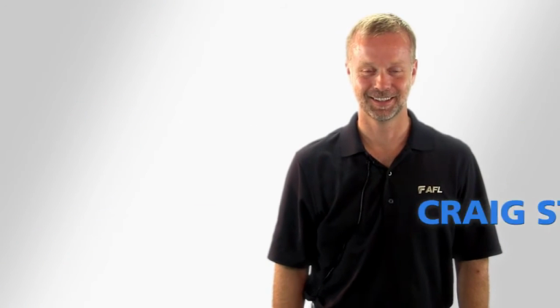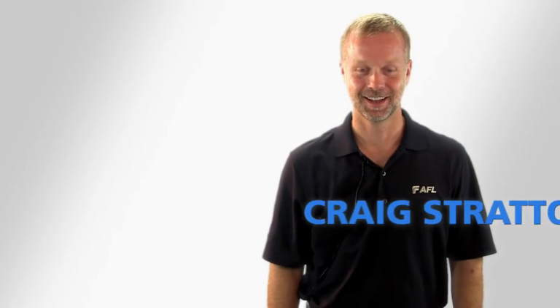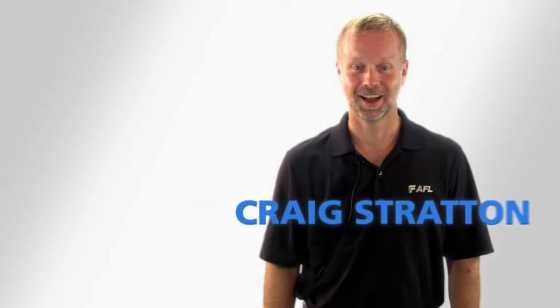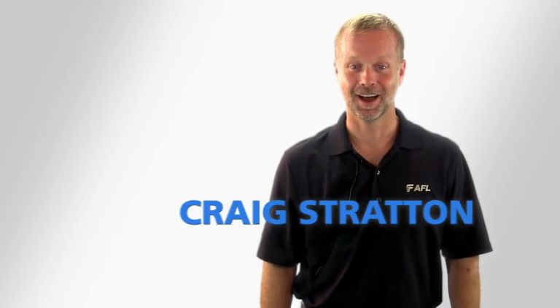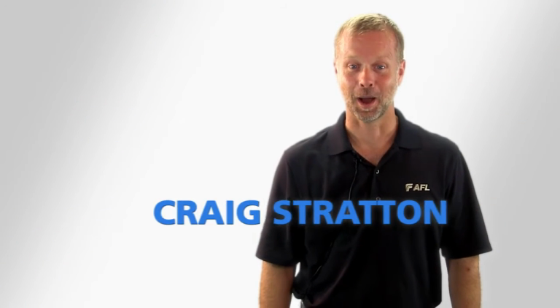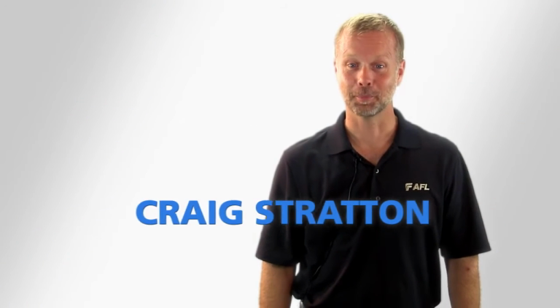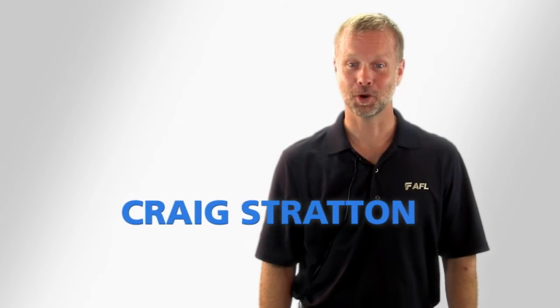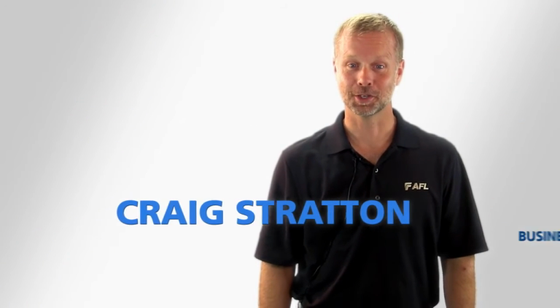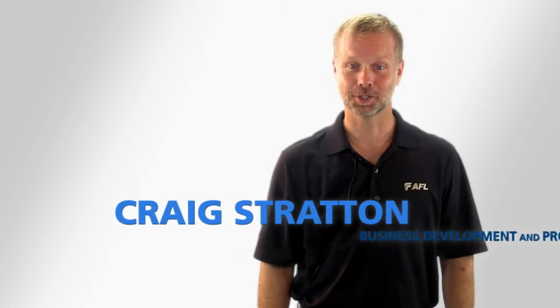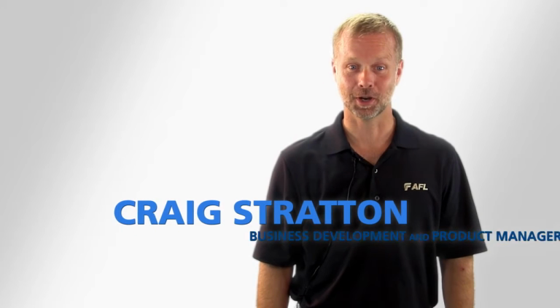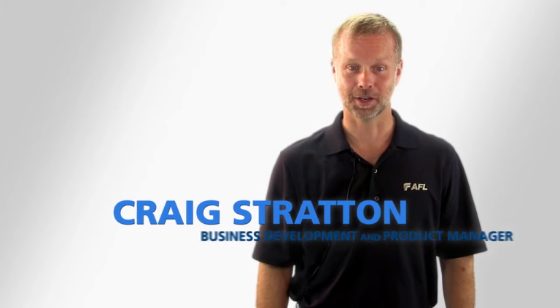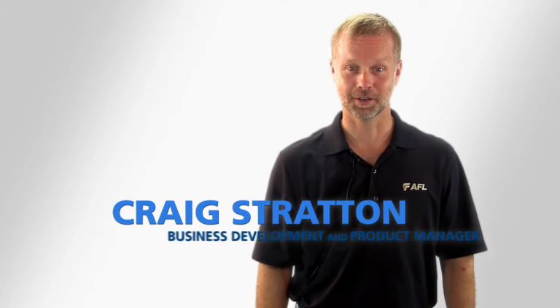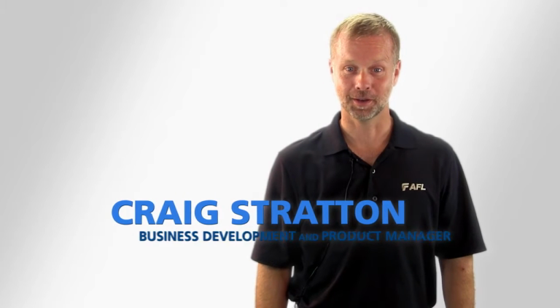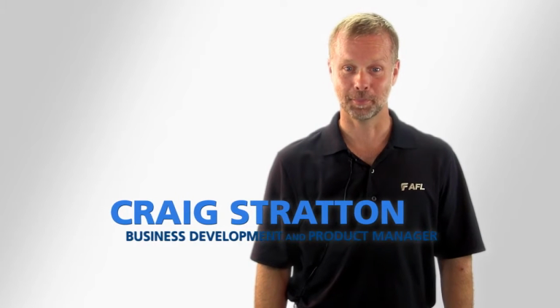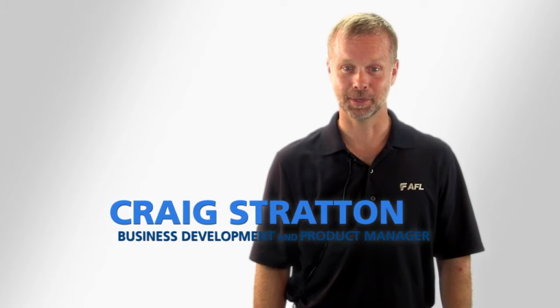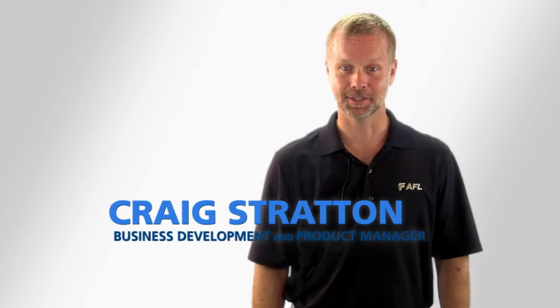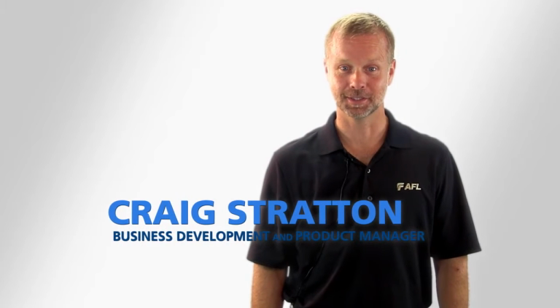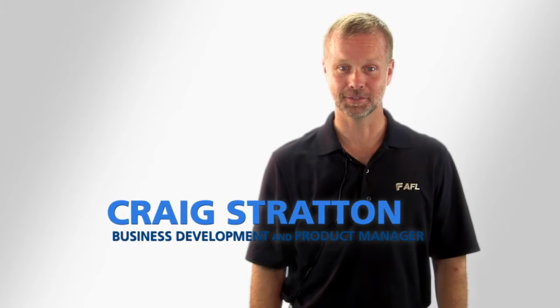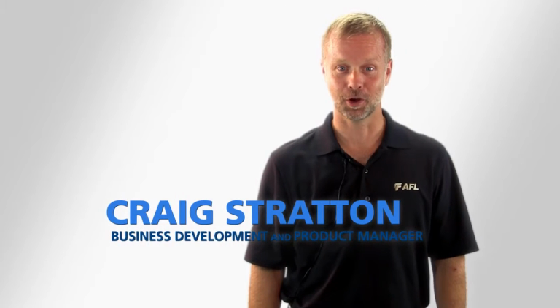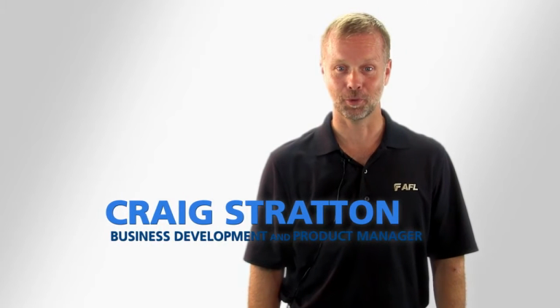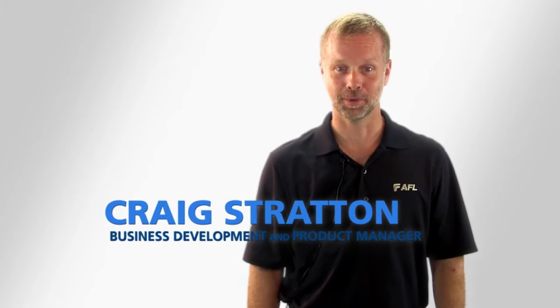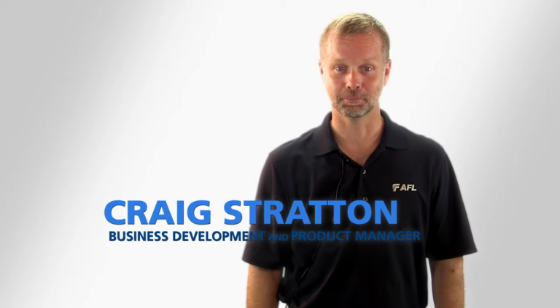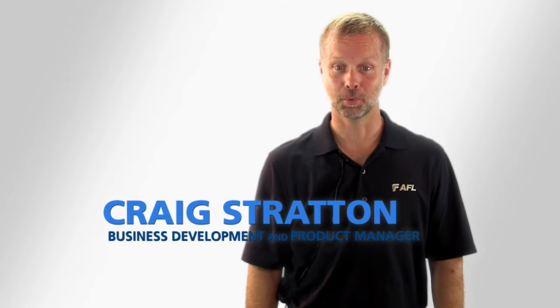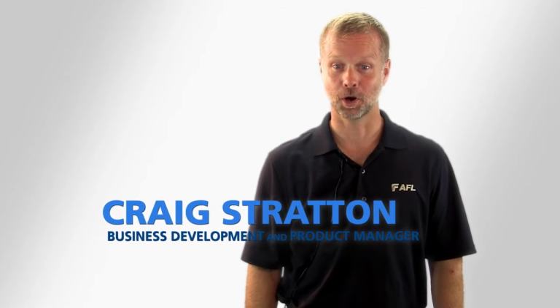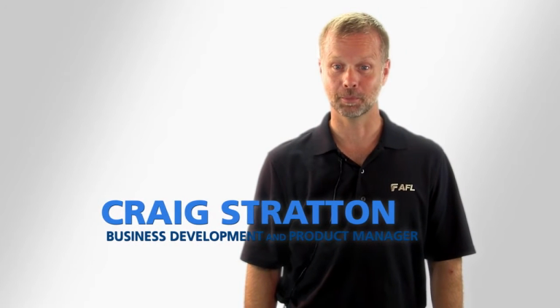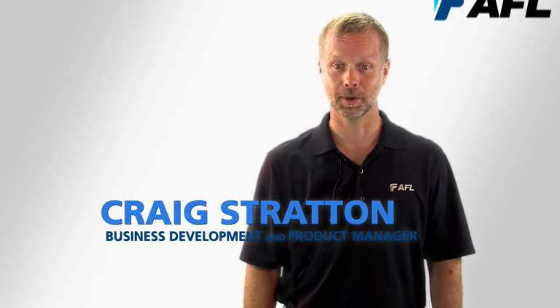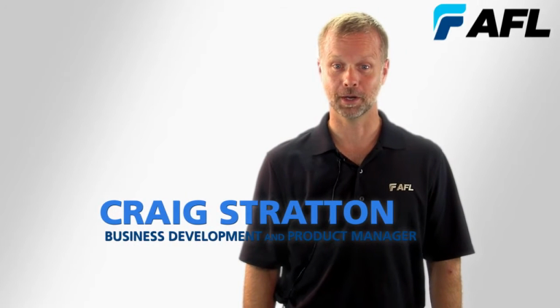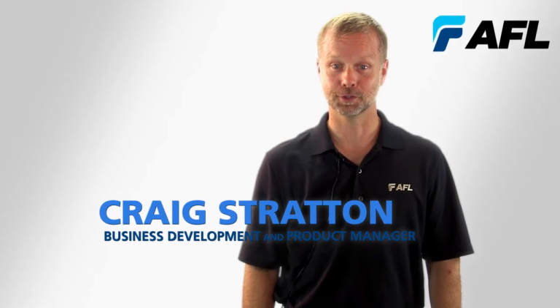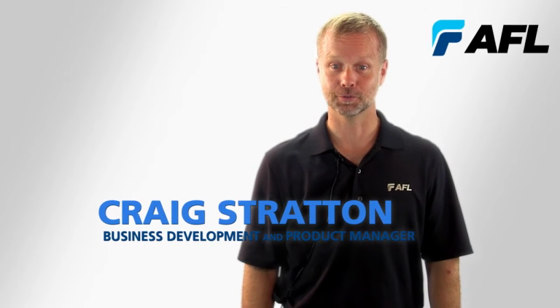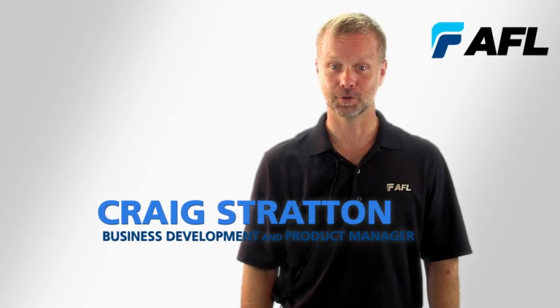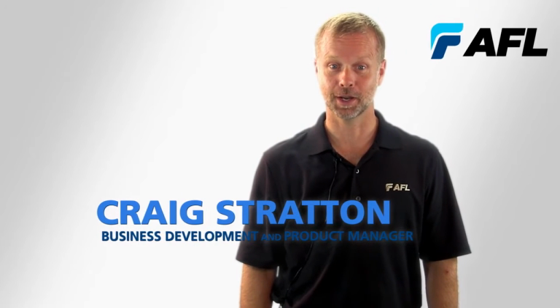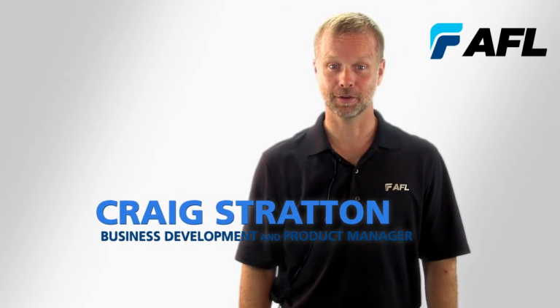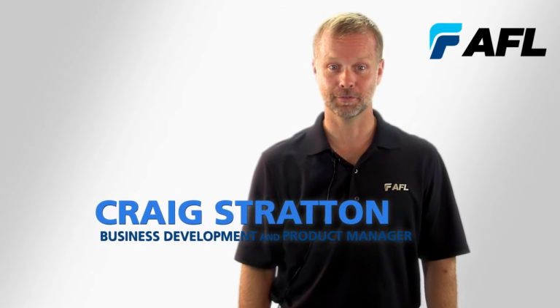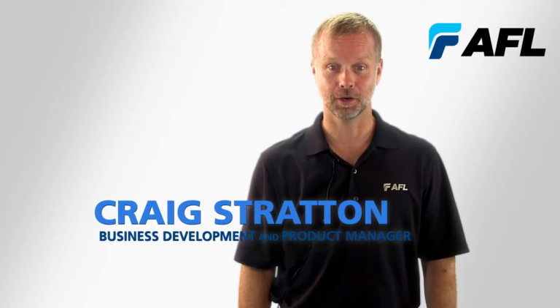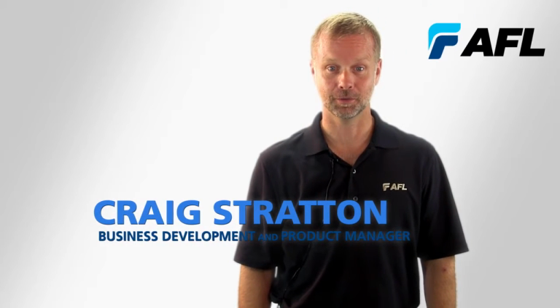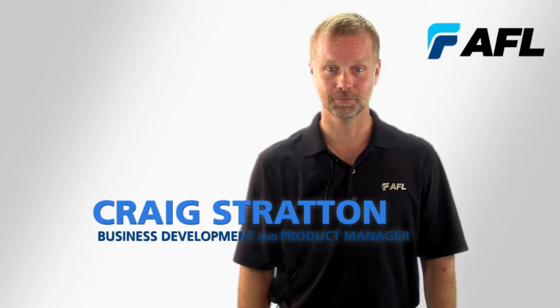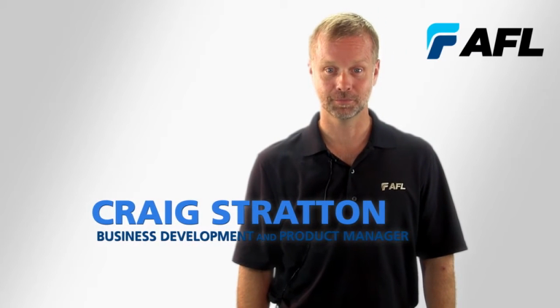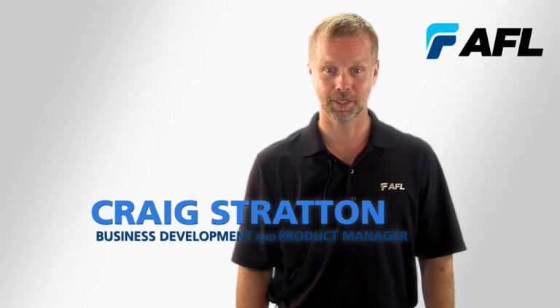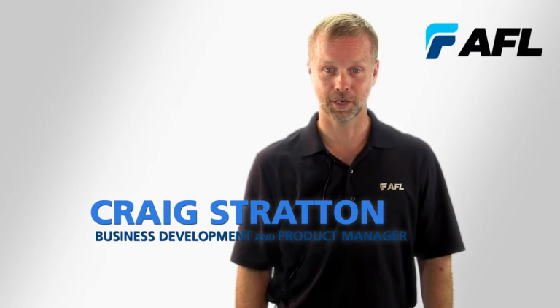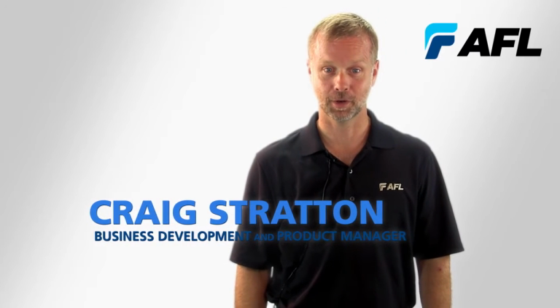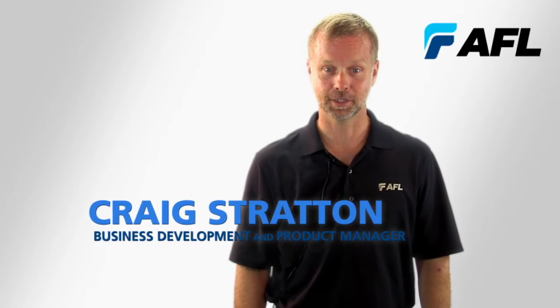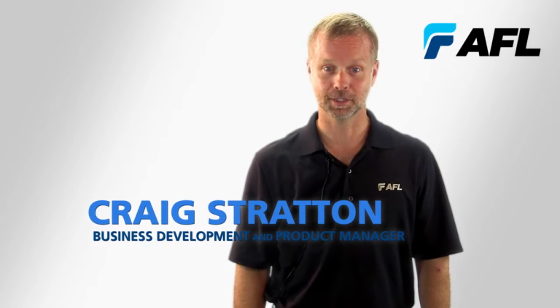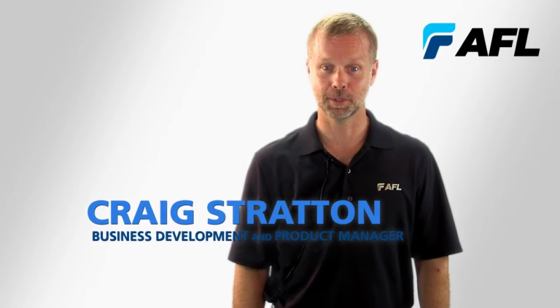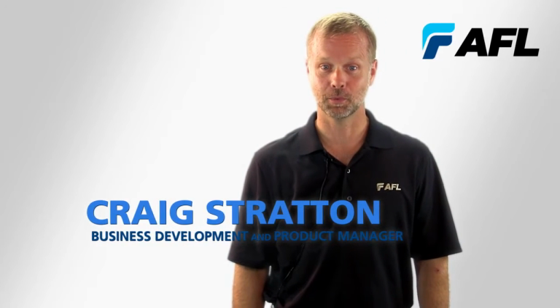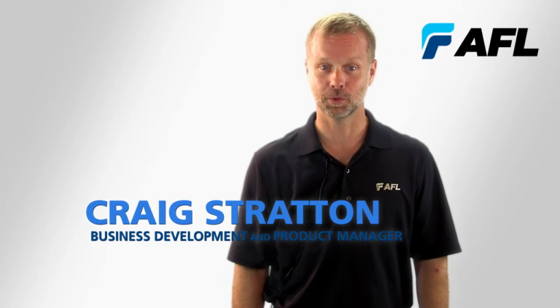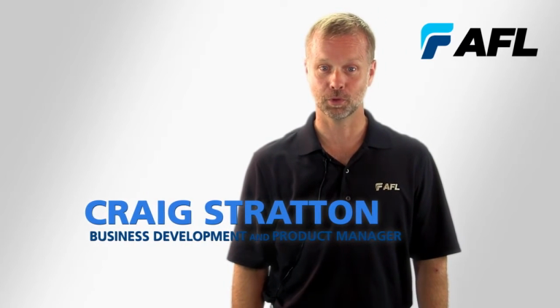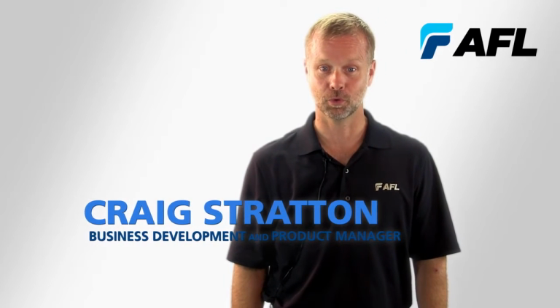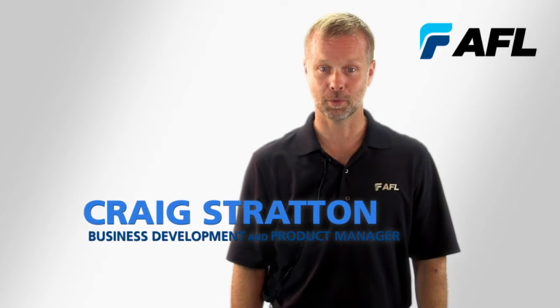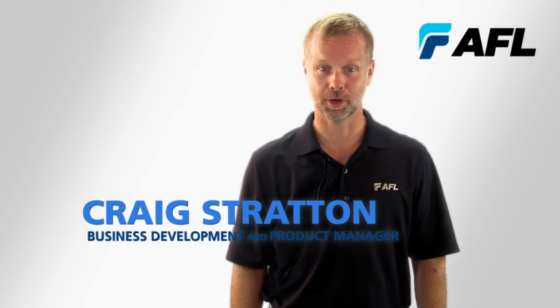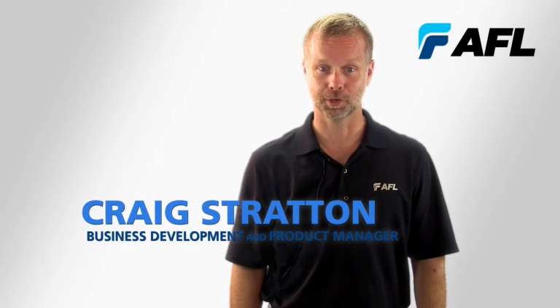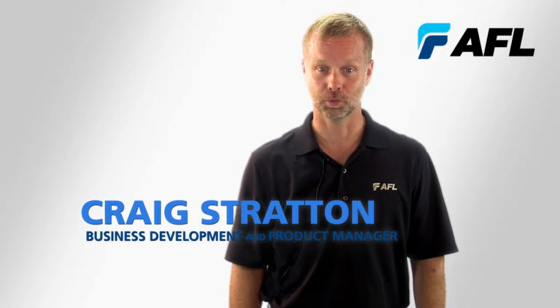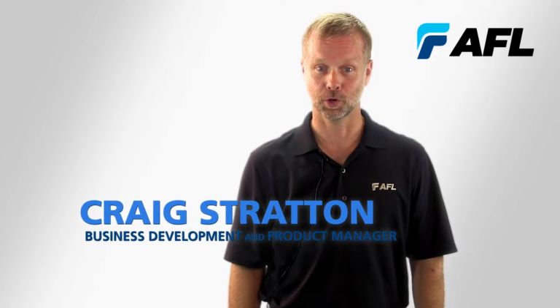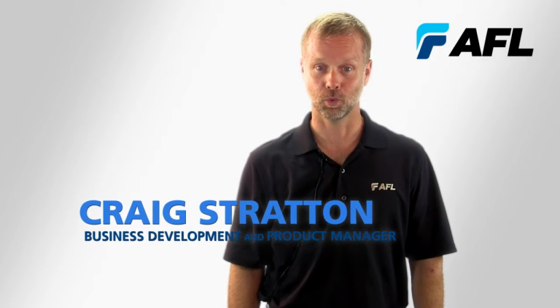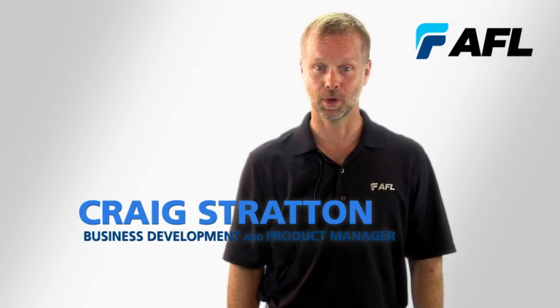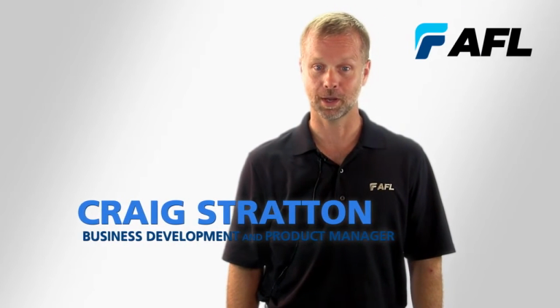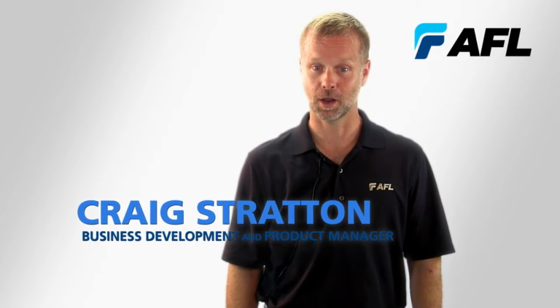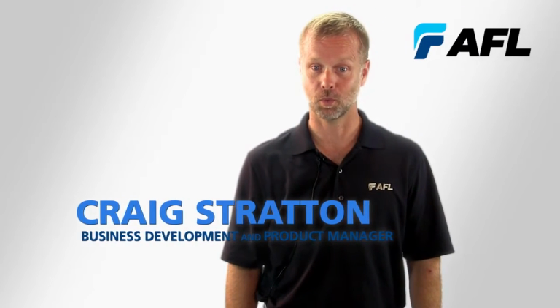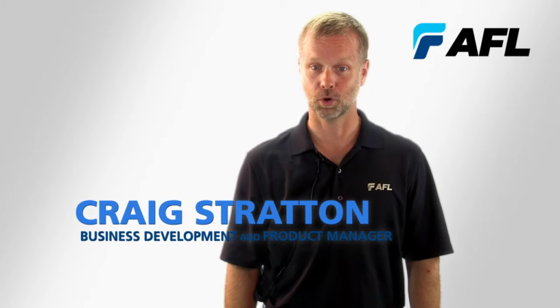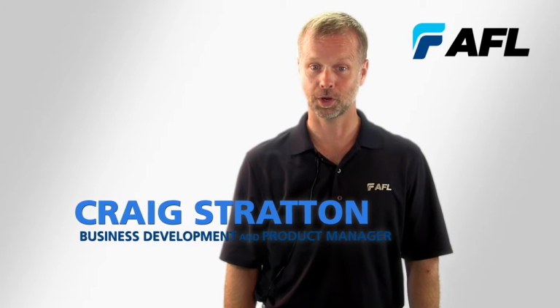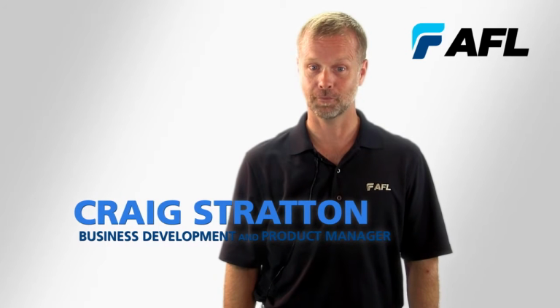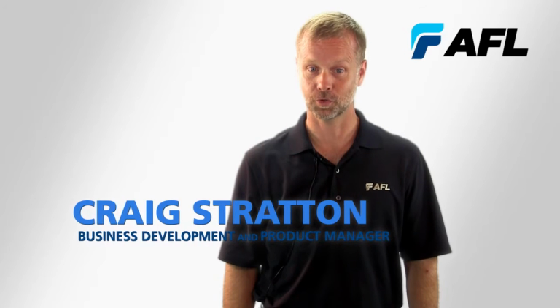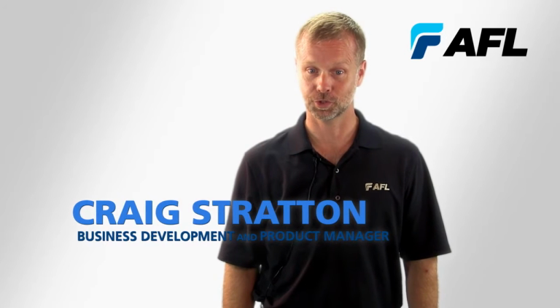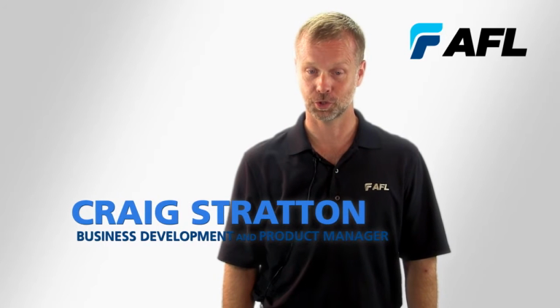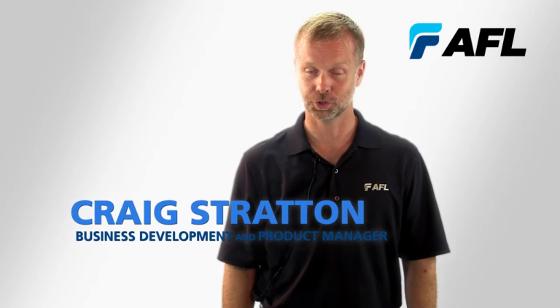I'm Craig Stratton, a Business Development and Product Manager for AFL, and I'd like to speak with you about your railway network infrastructure.